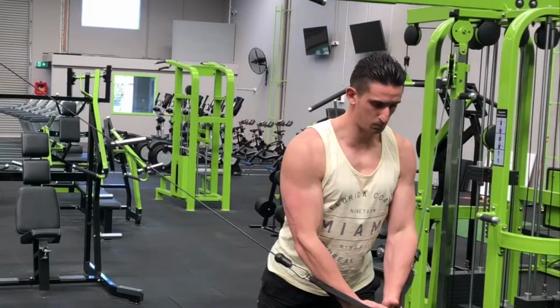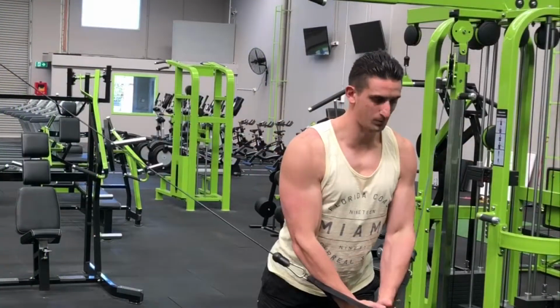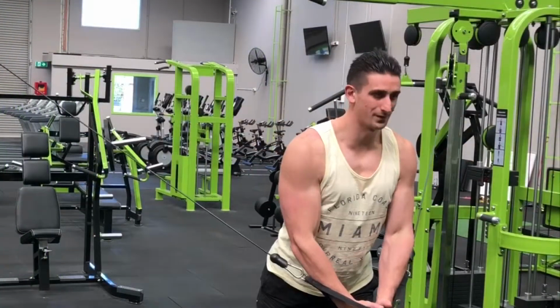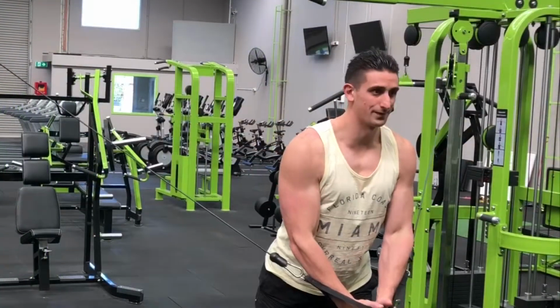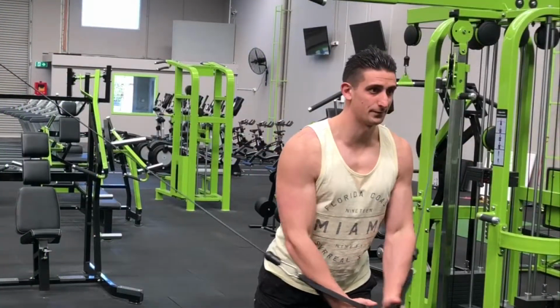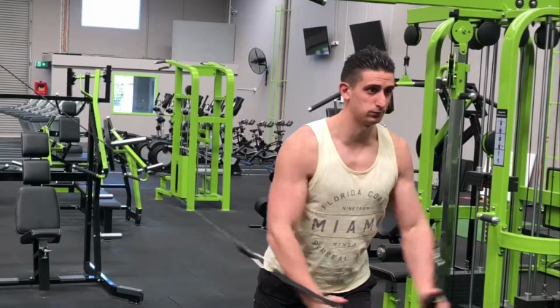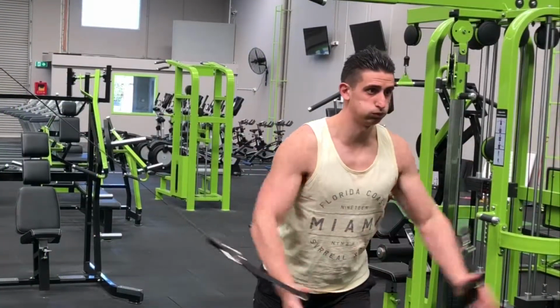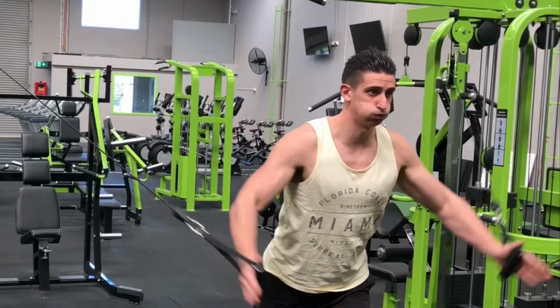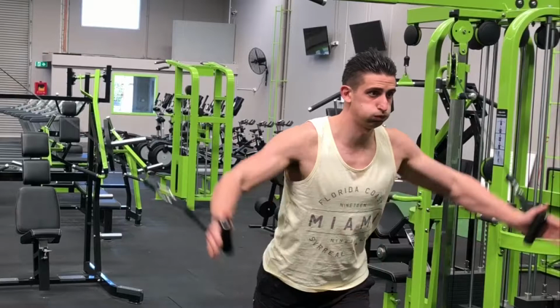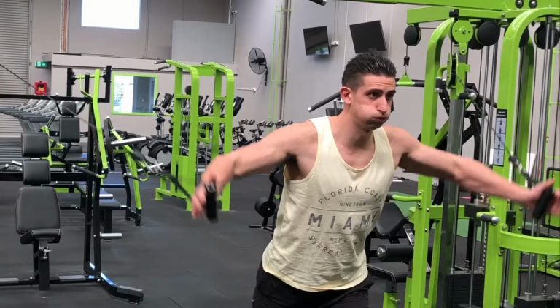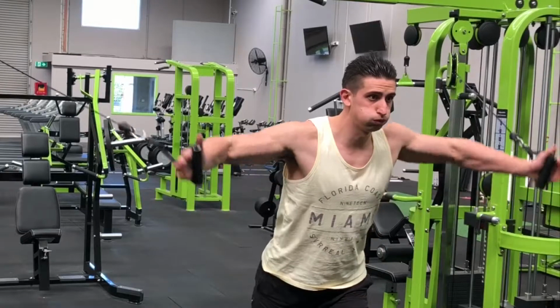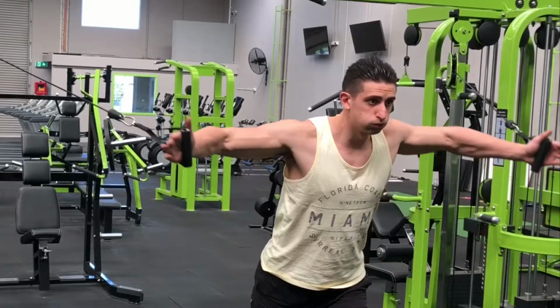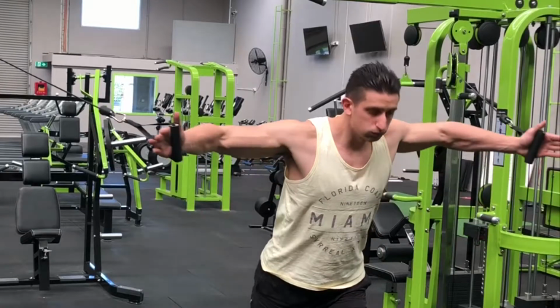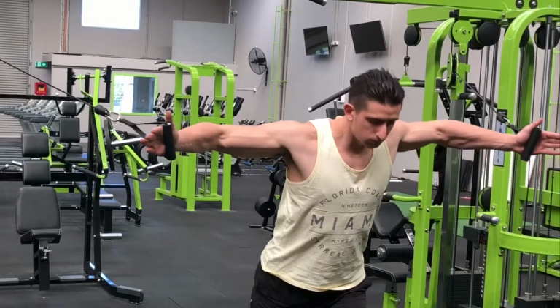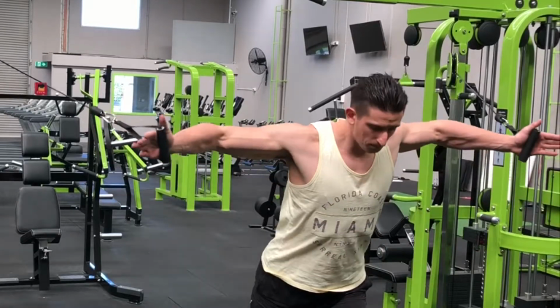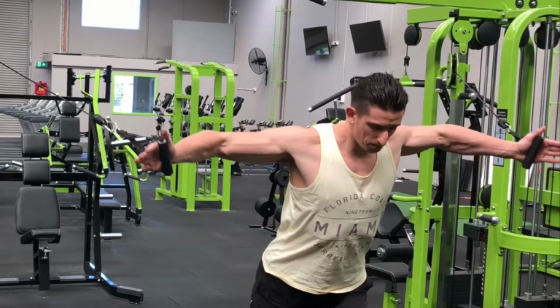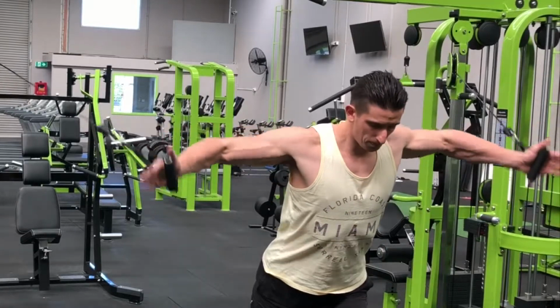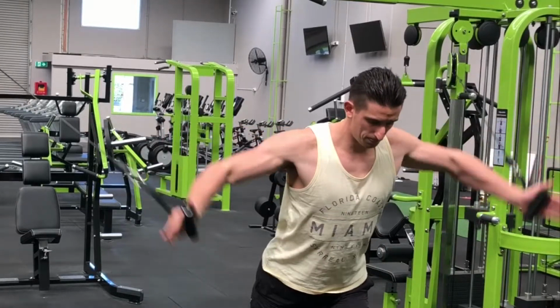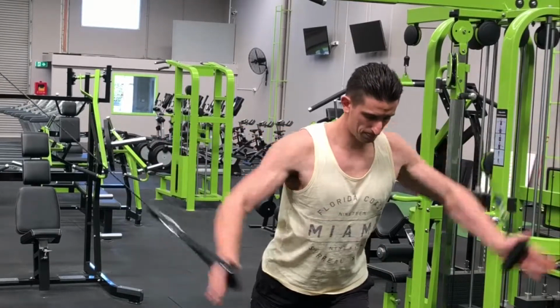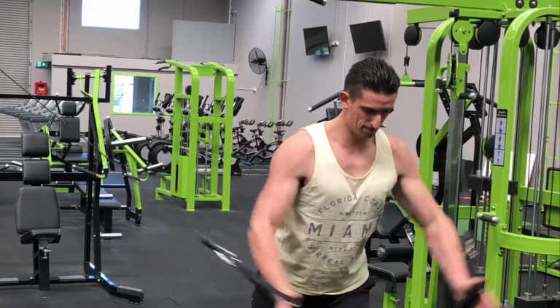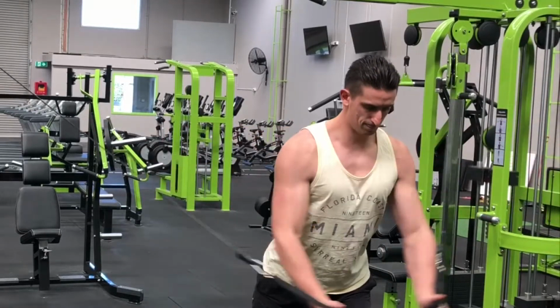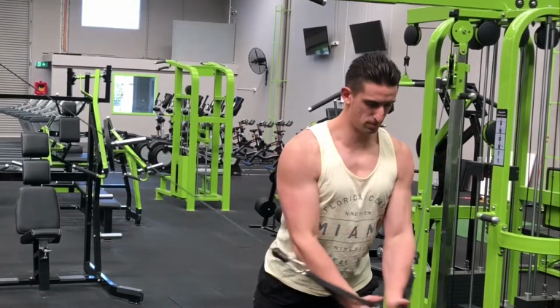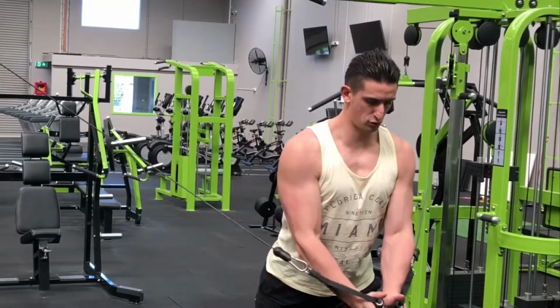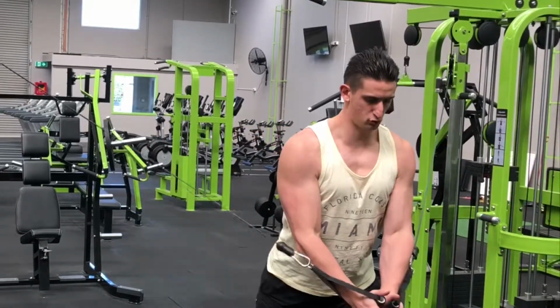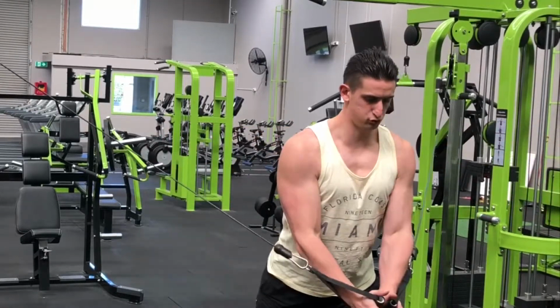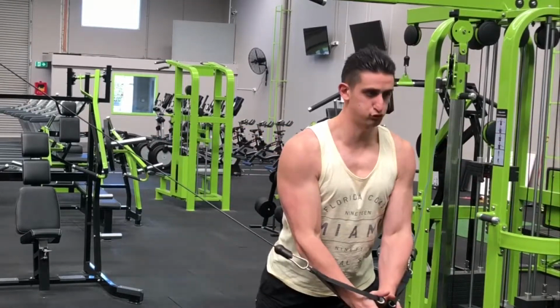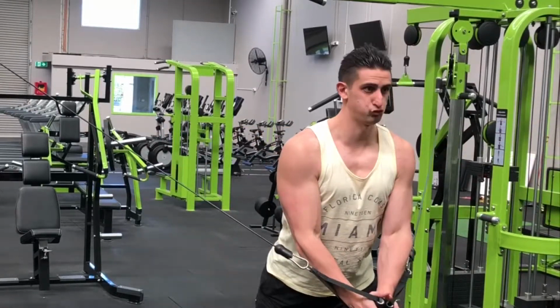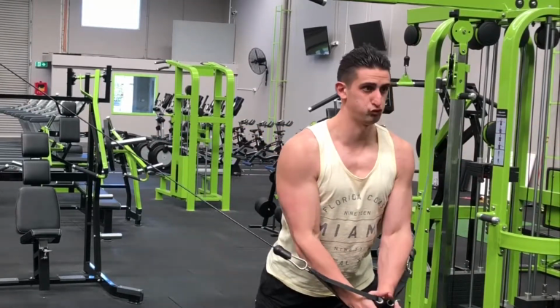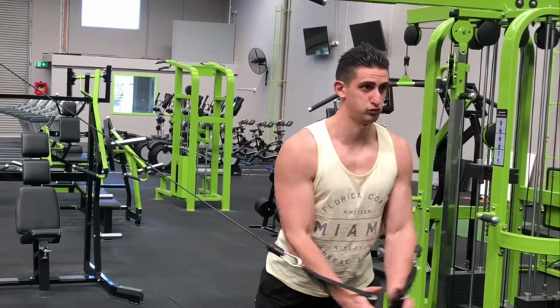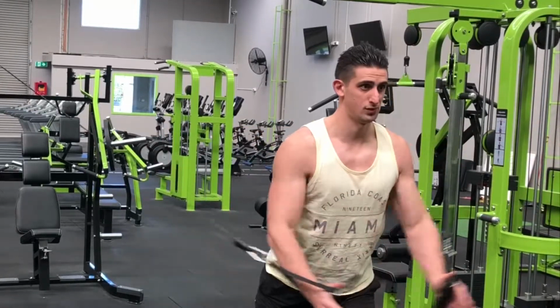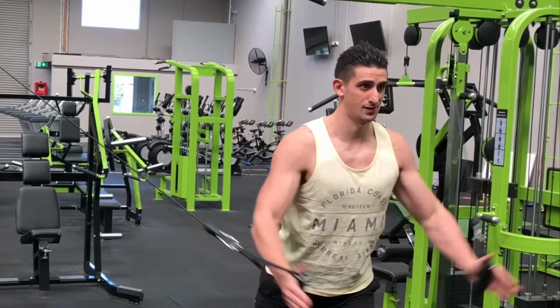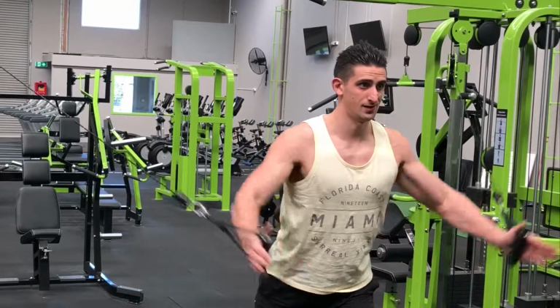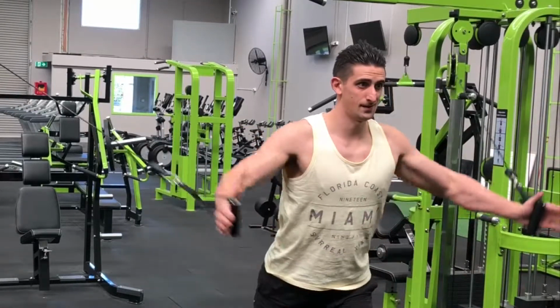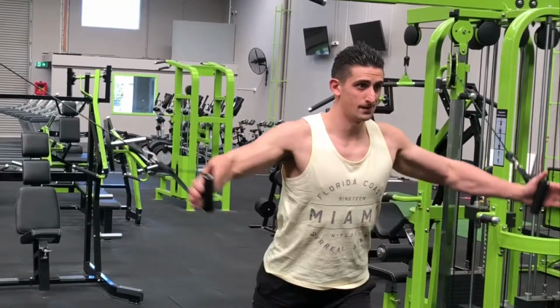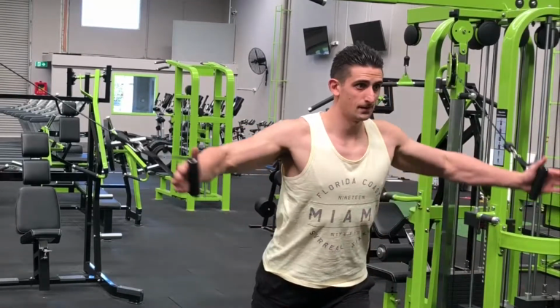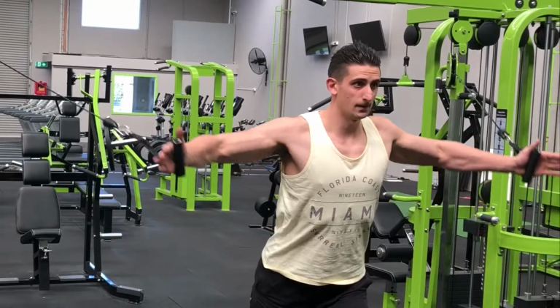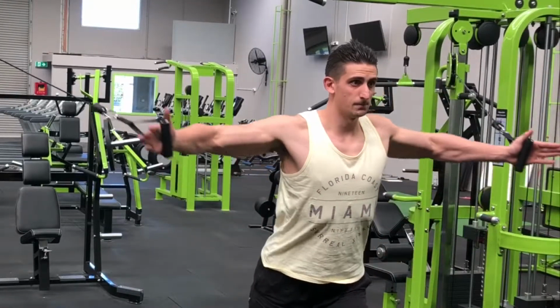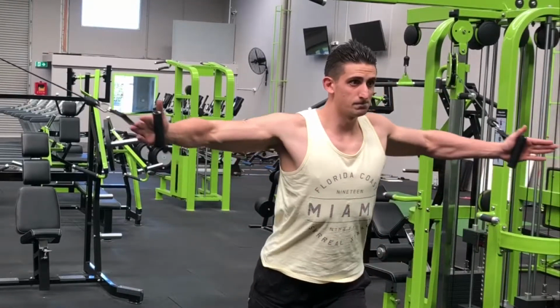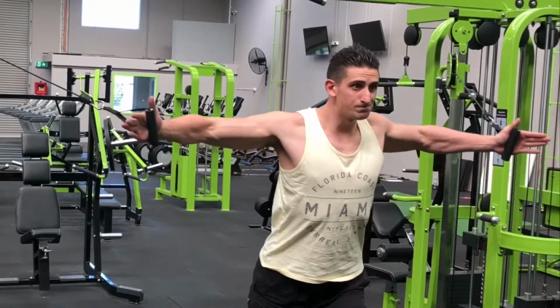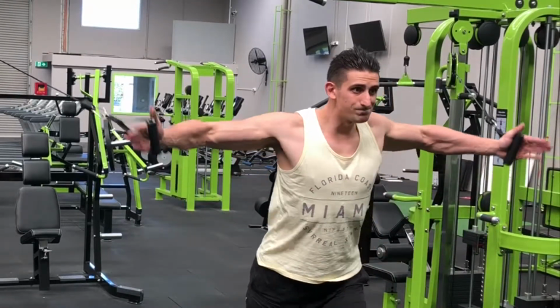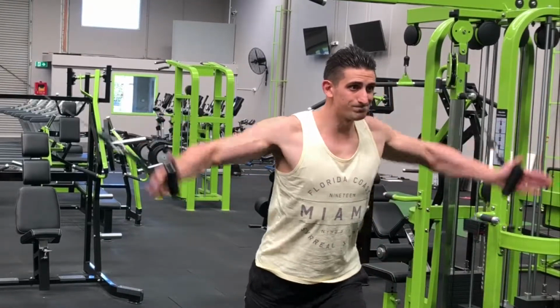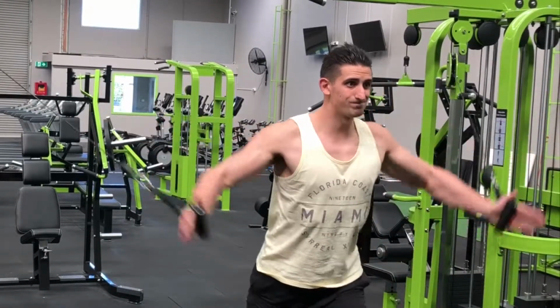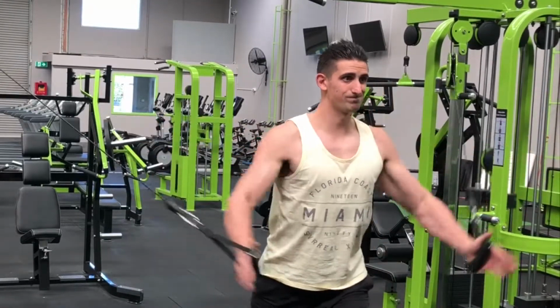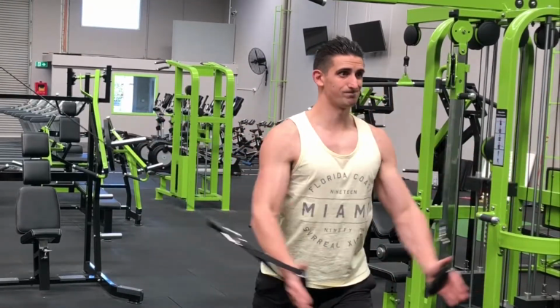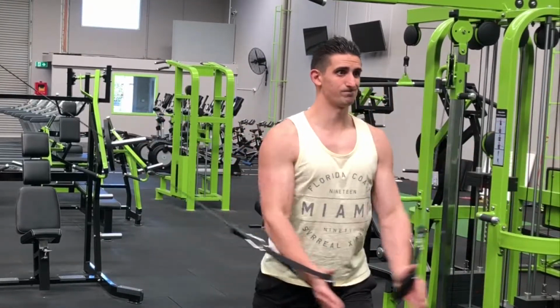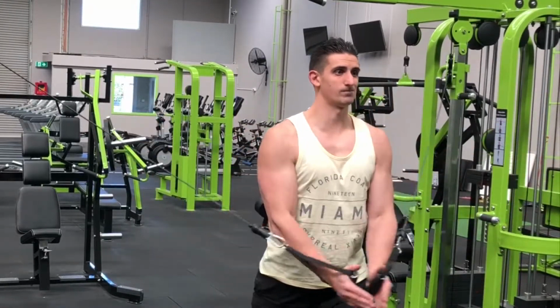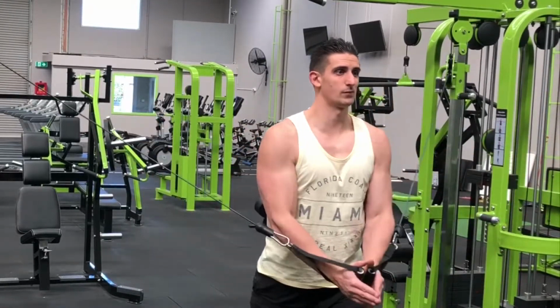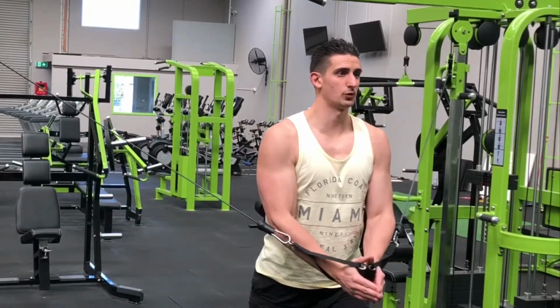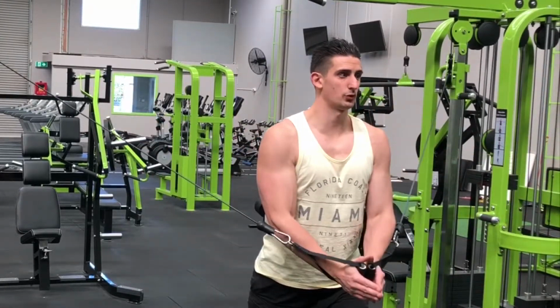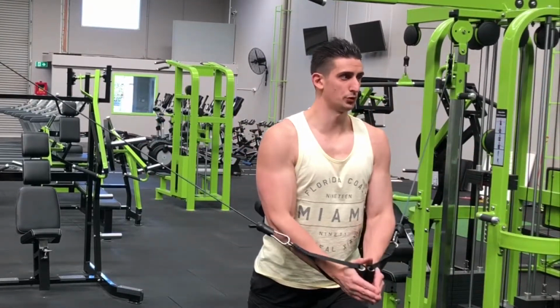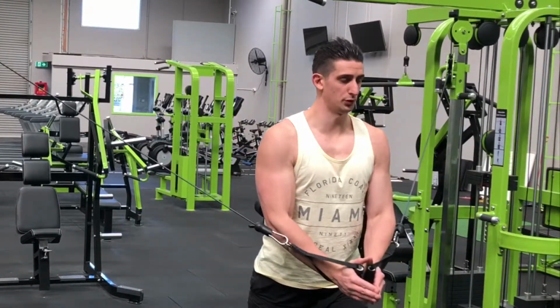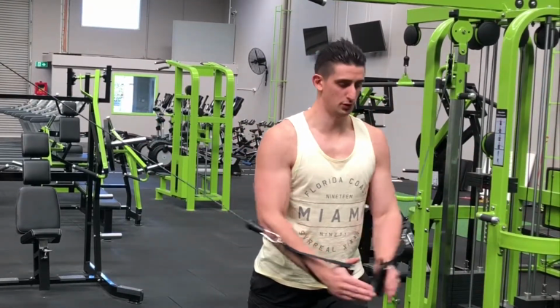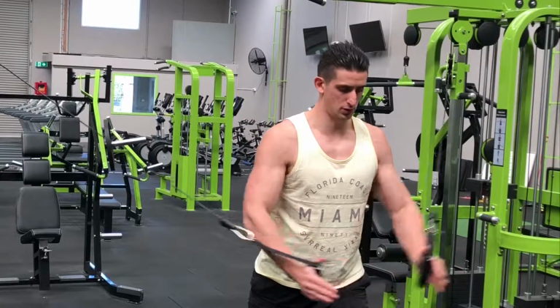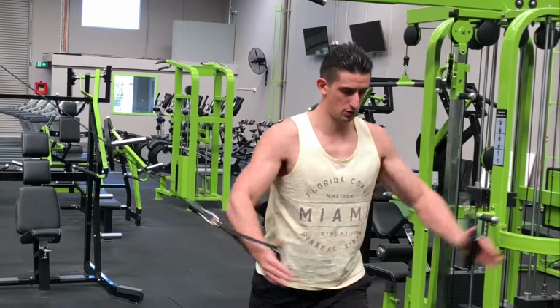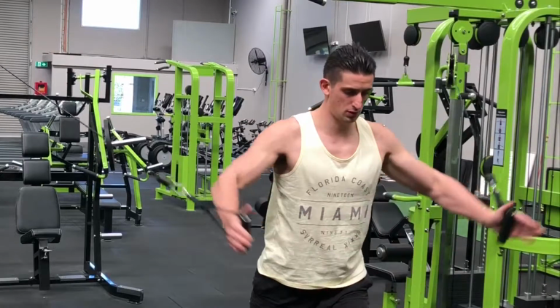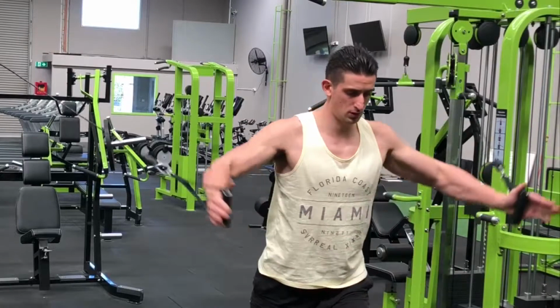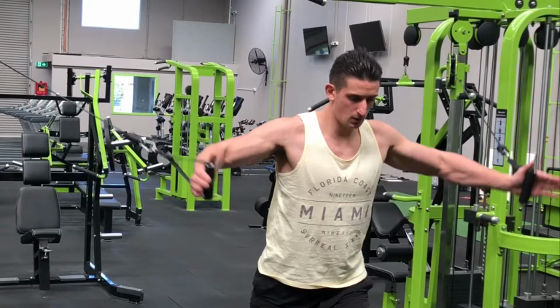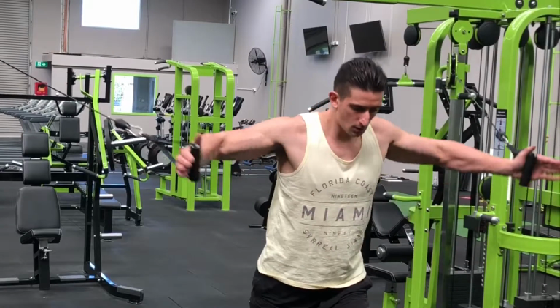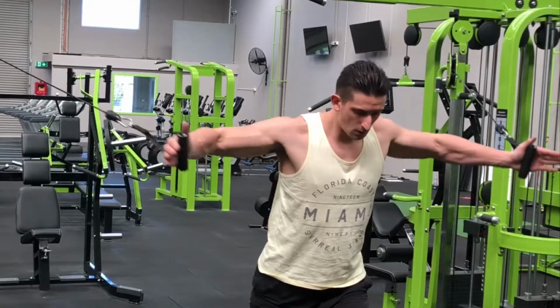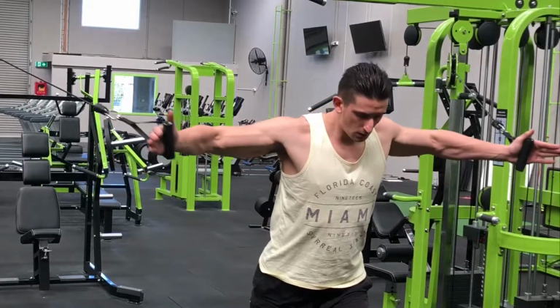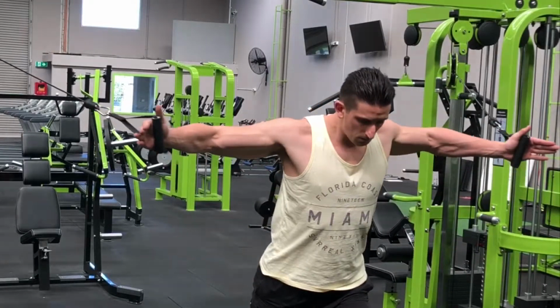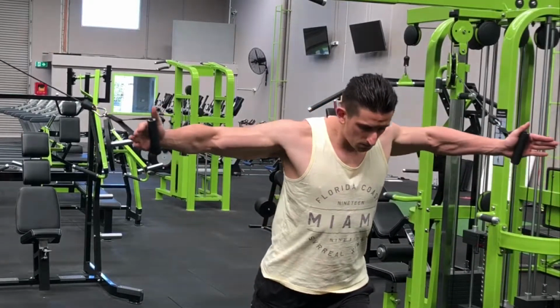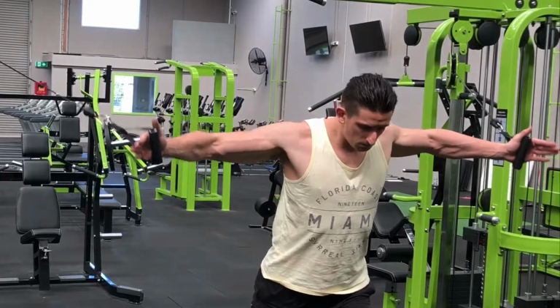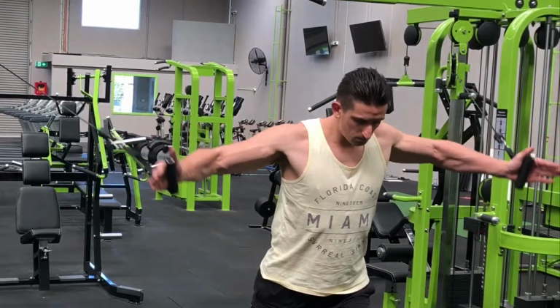Pull both handles together in front of your body. Slowly lower yourself back to the starting position and repeat for the desired number of repetitions.